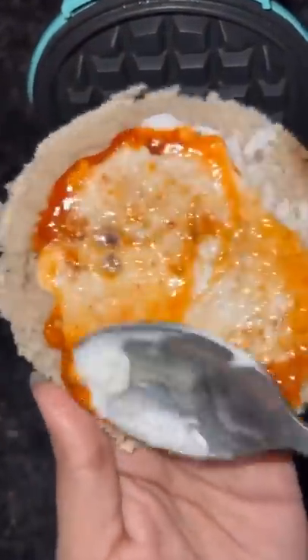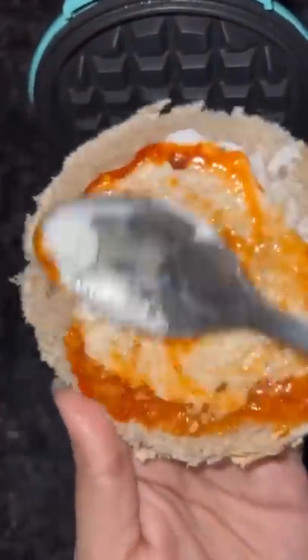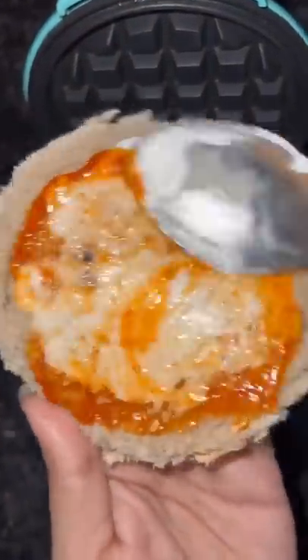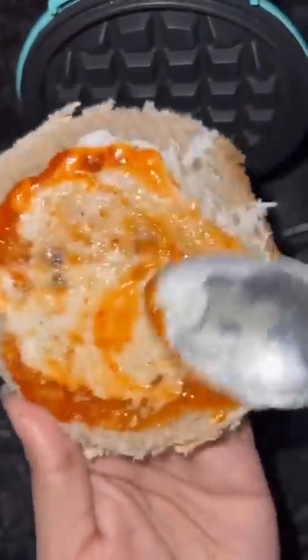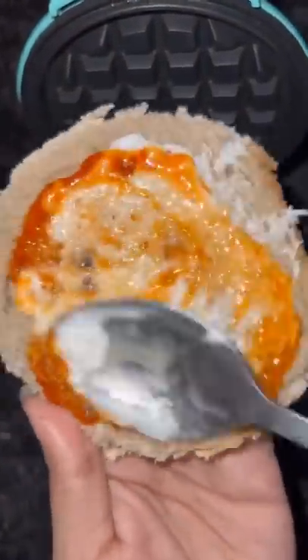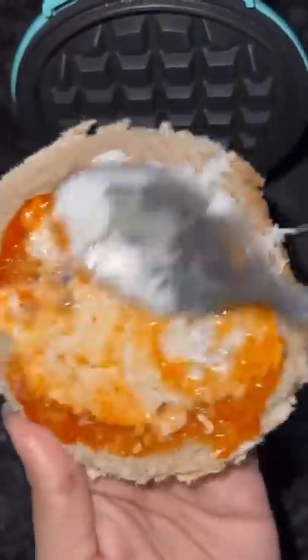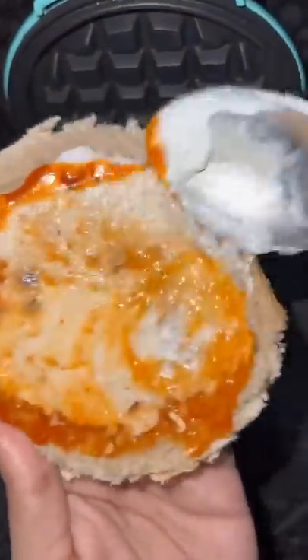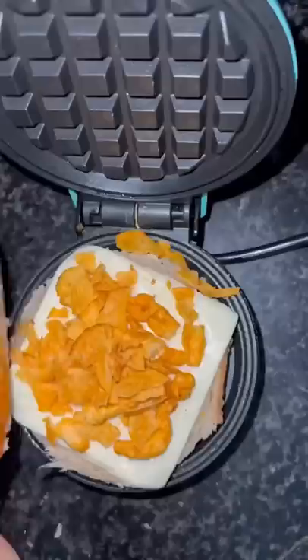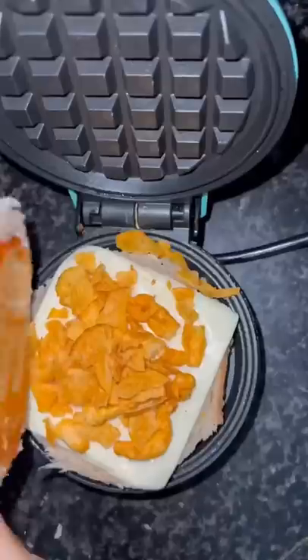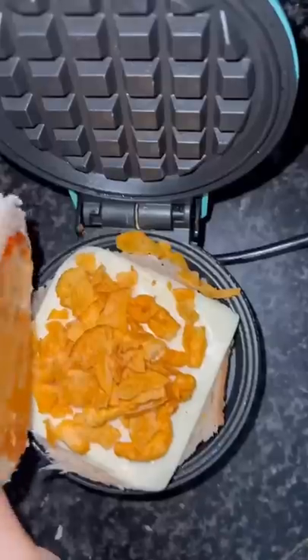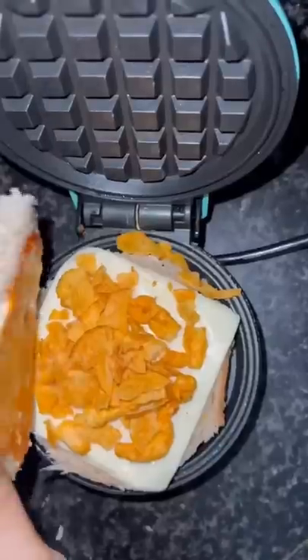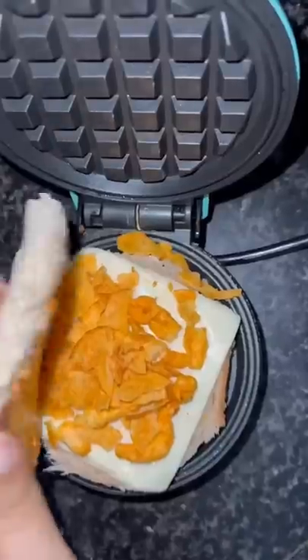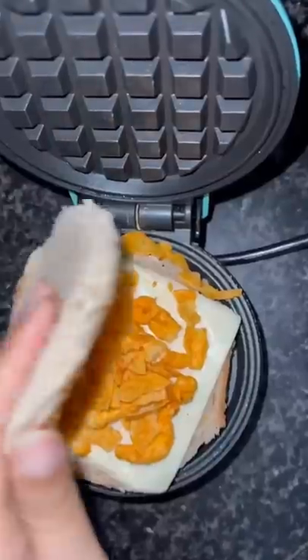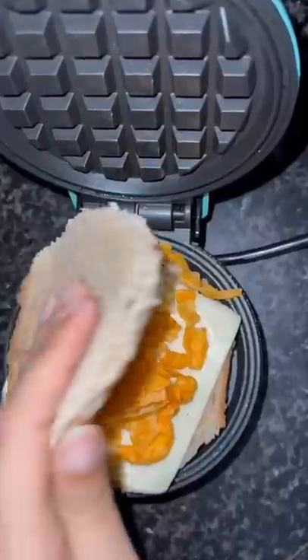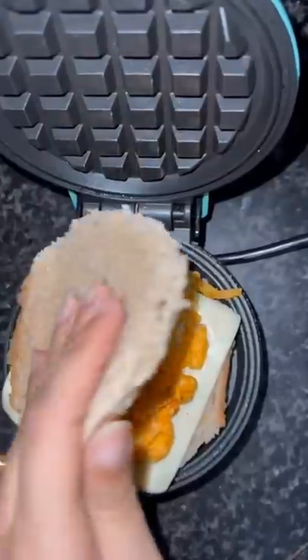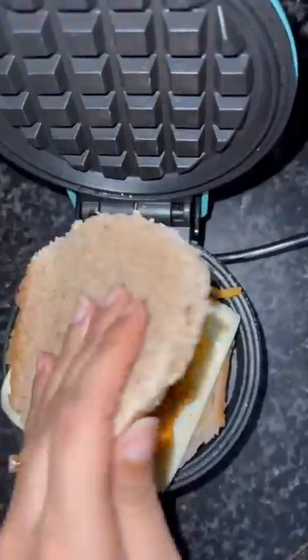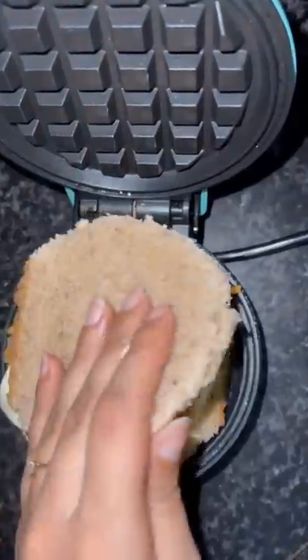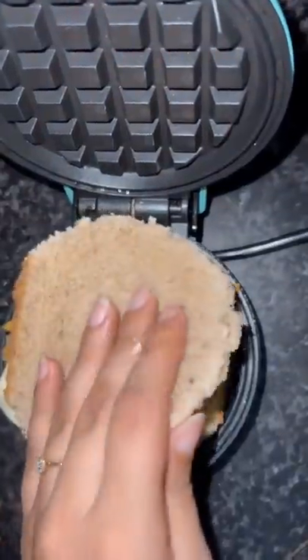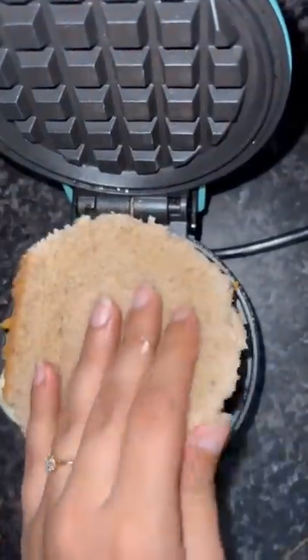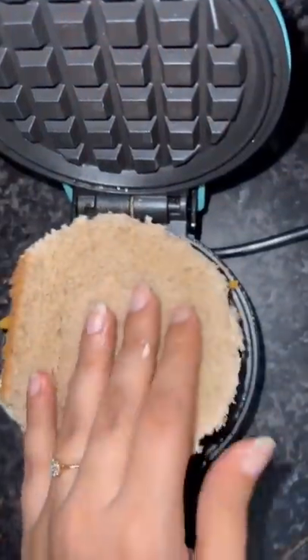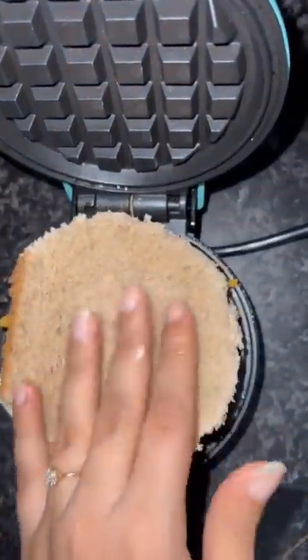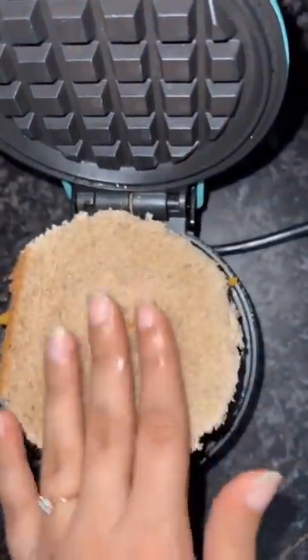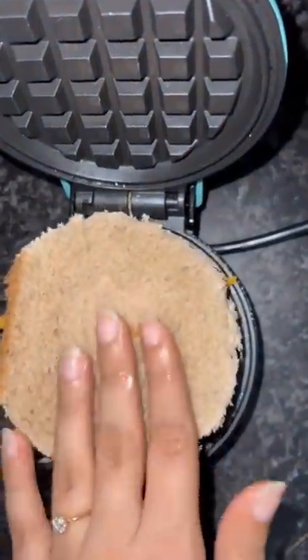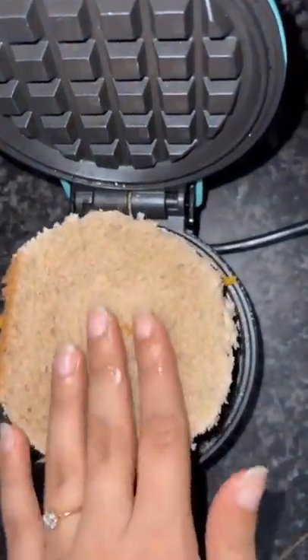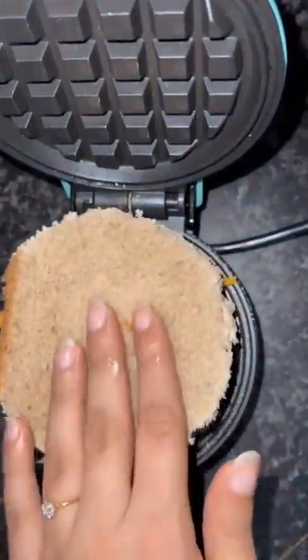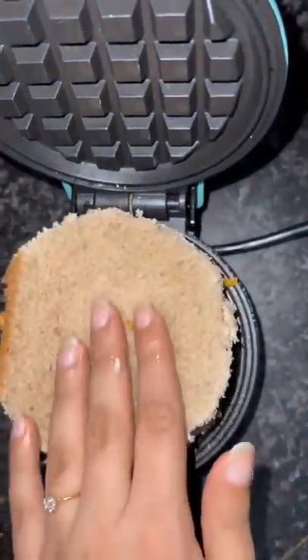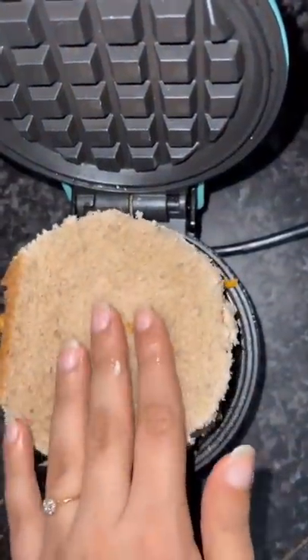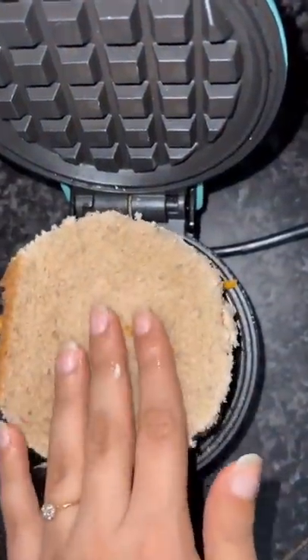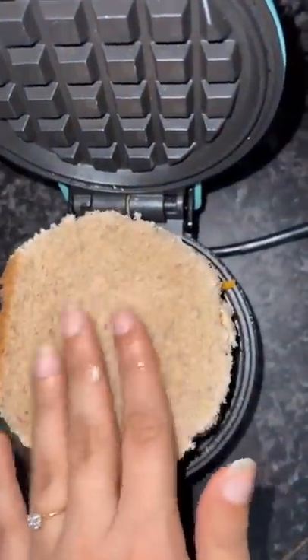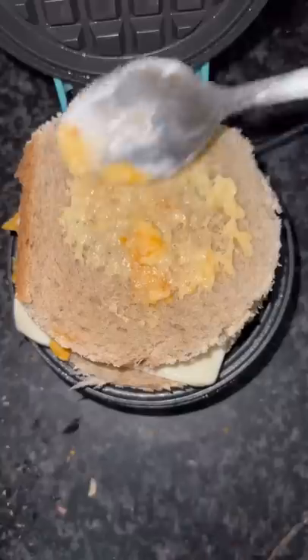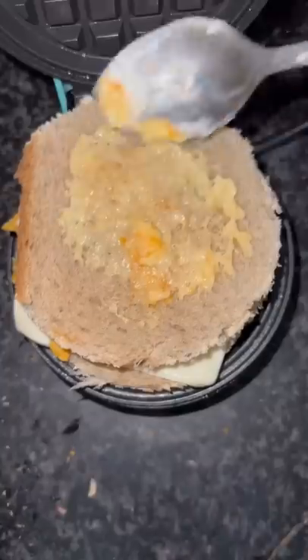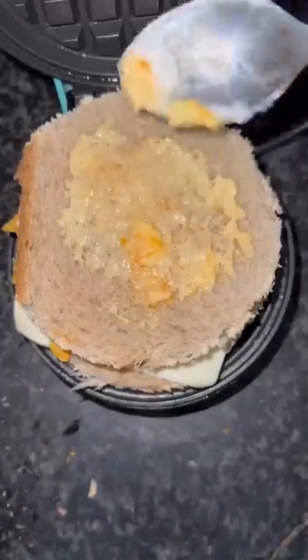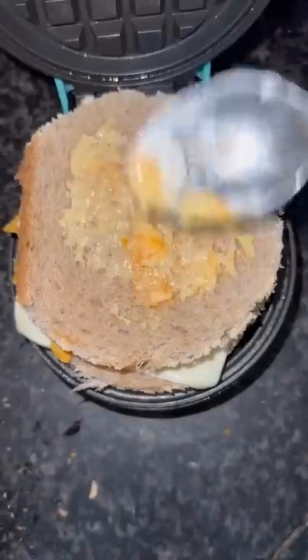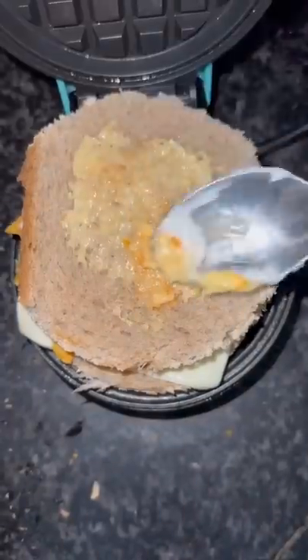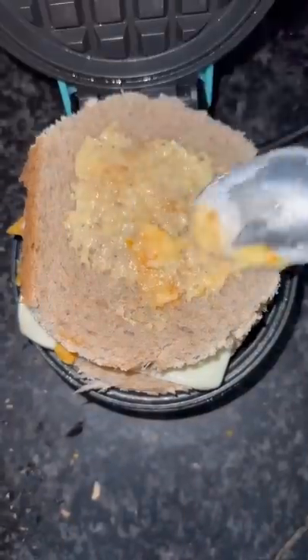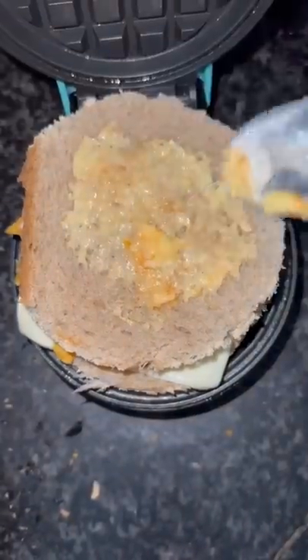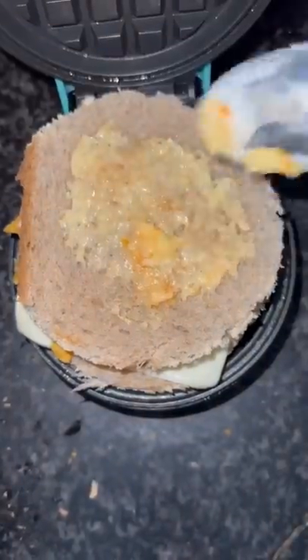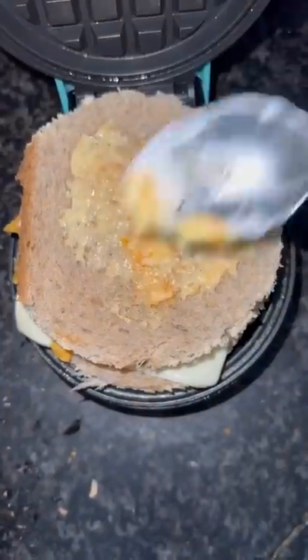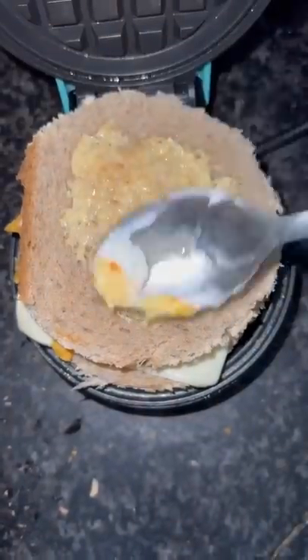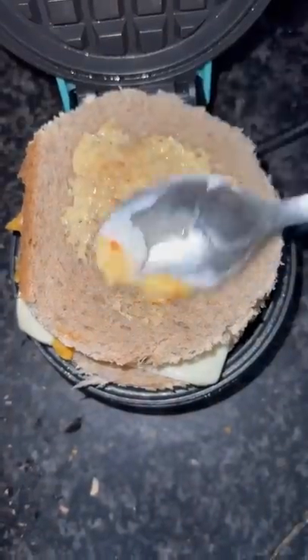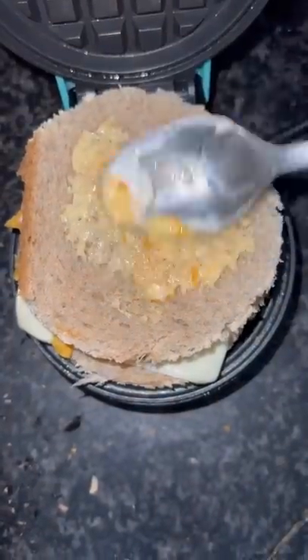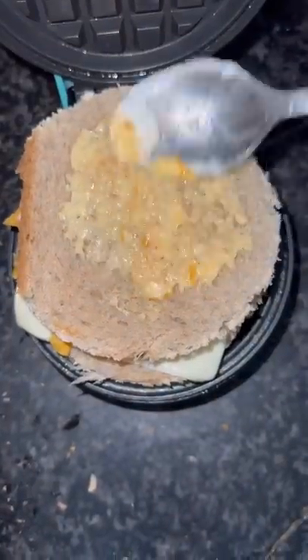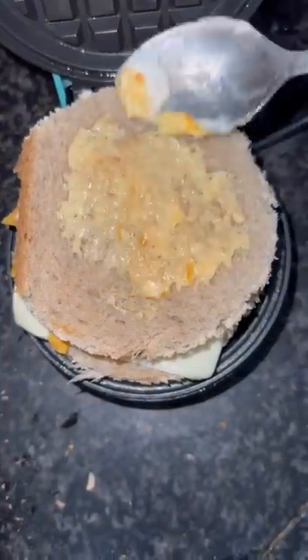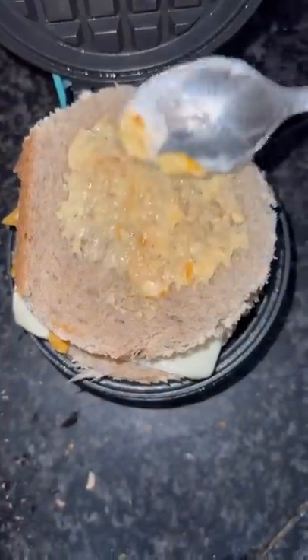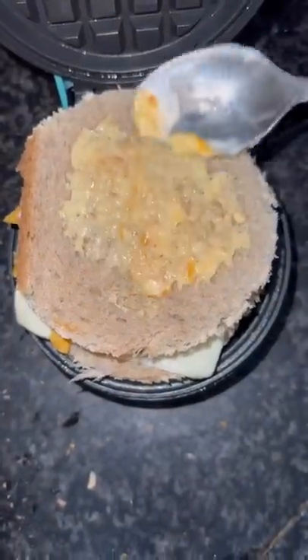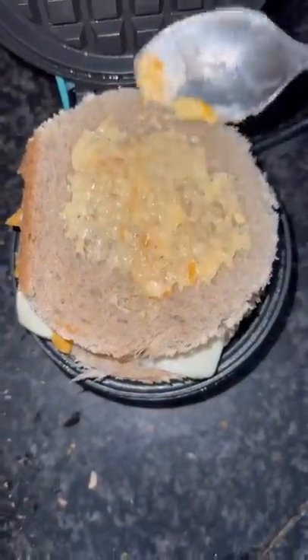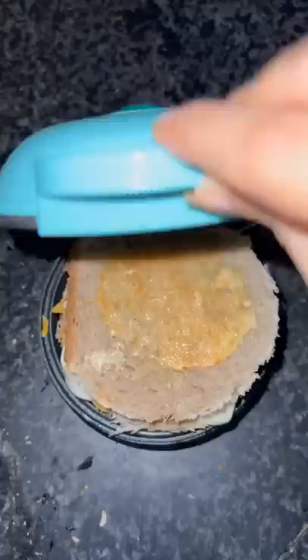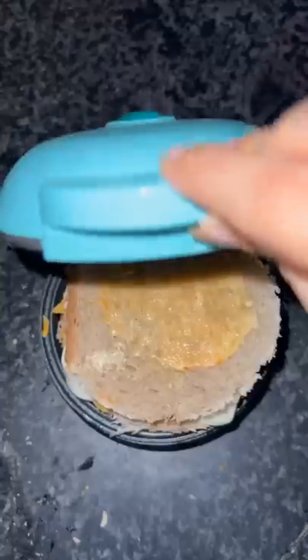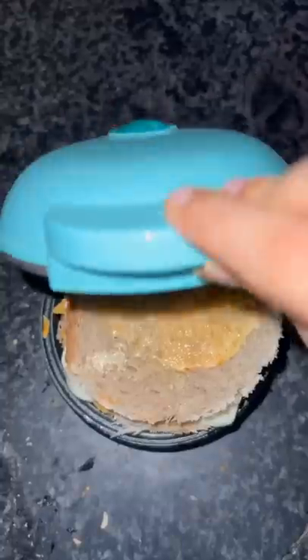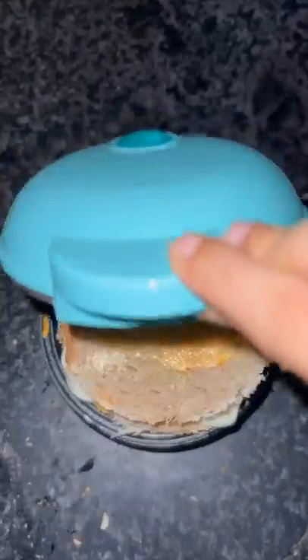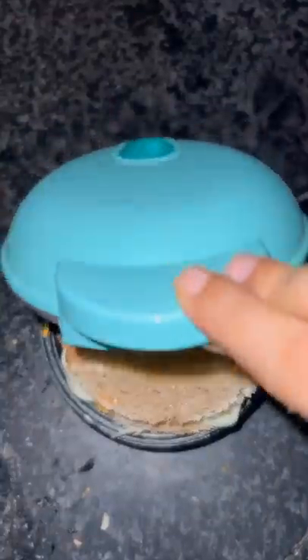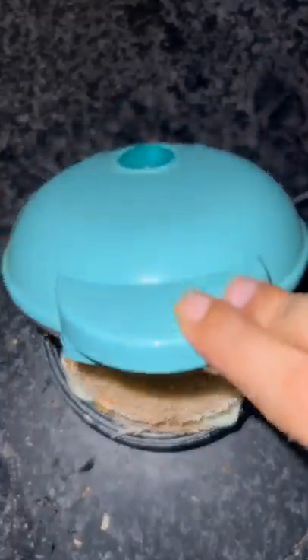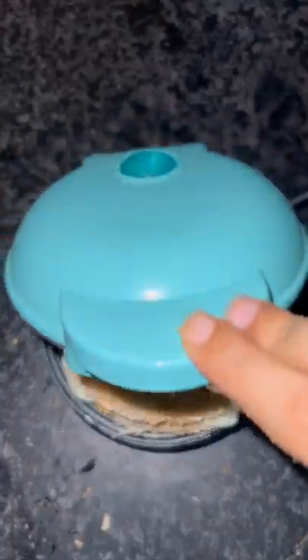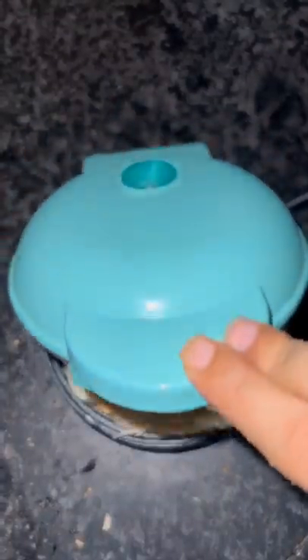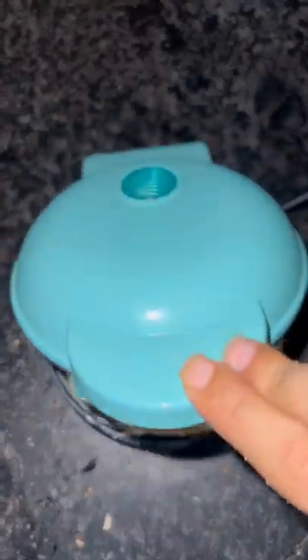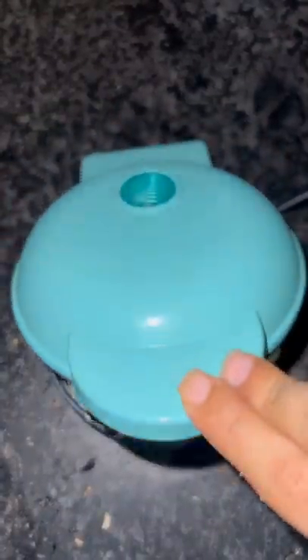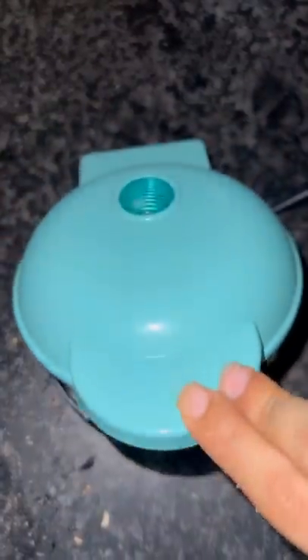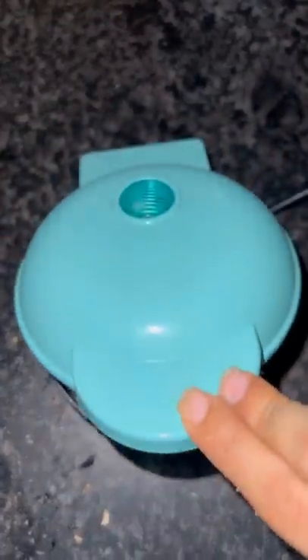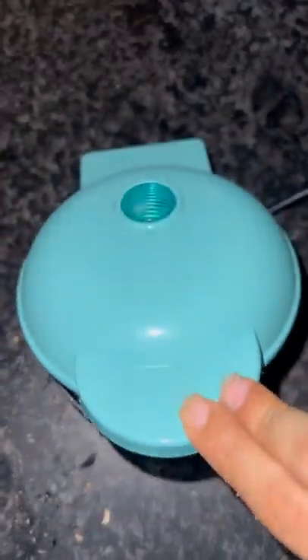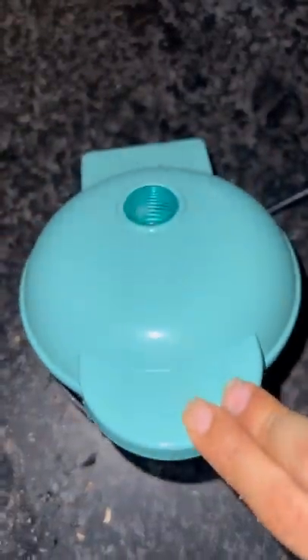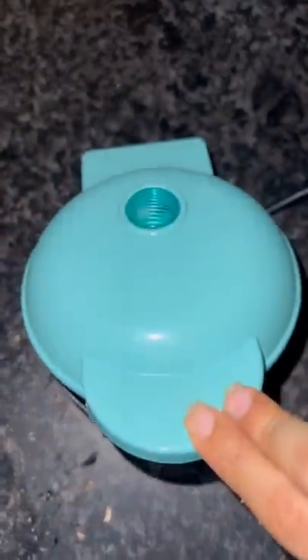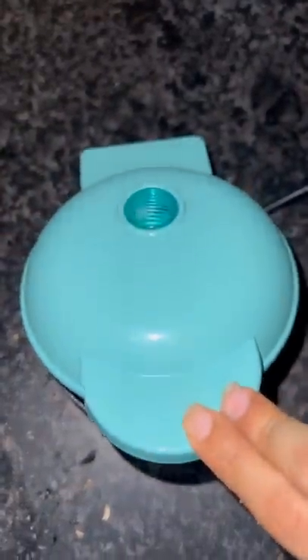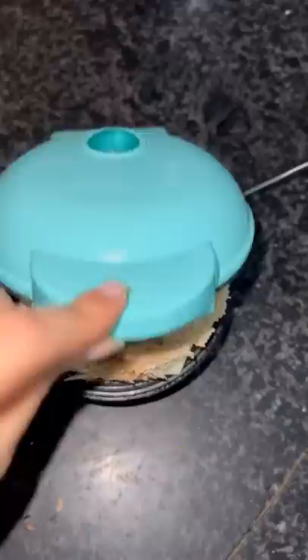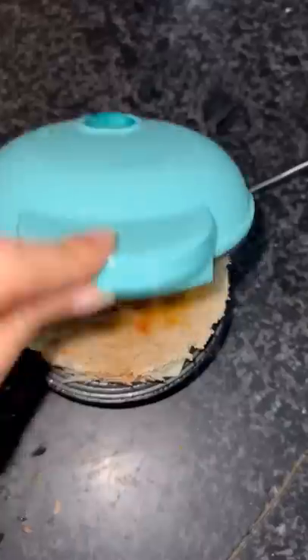I have added some mayonnaise and sauce, and added some butter on the other side, and I have made it in the waffle maker.